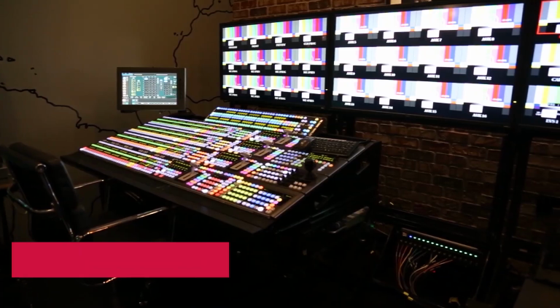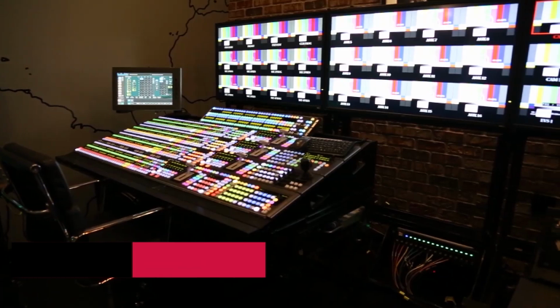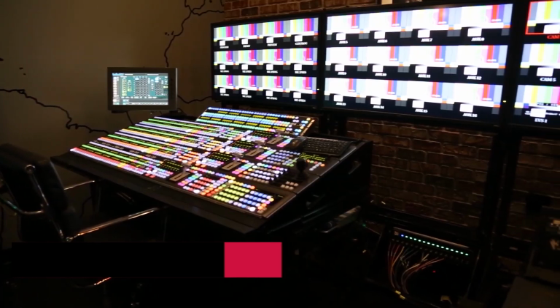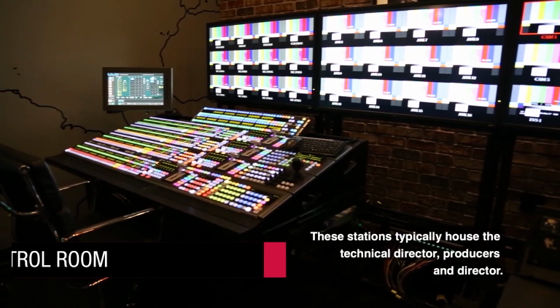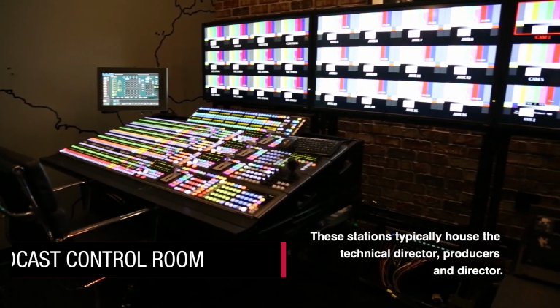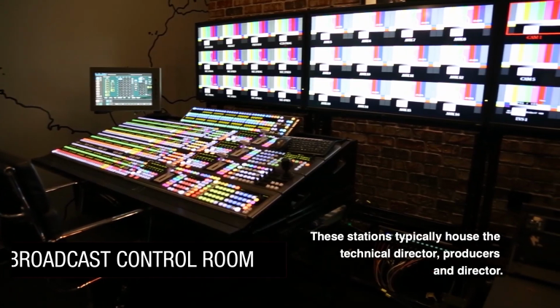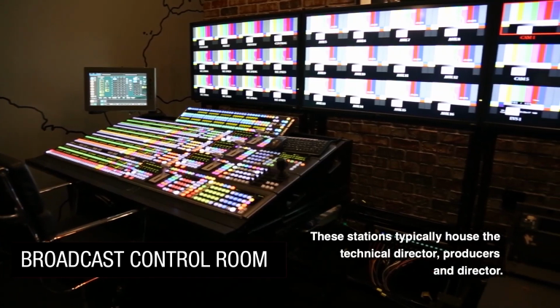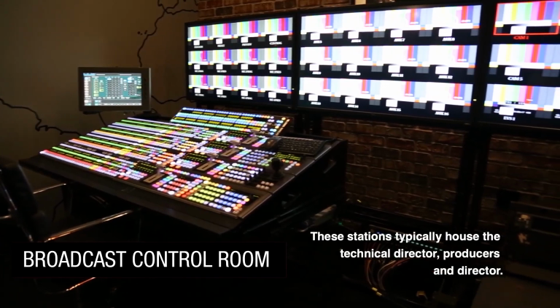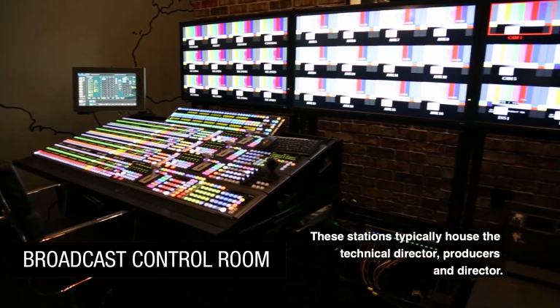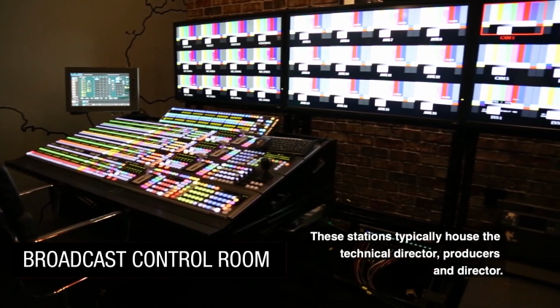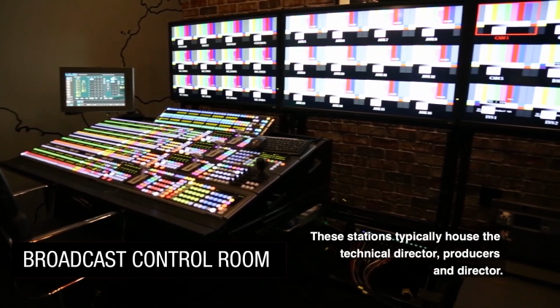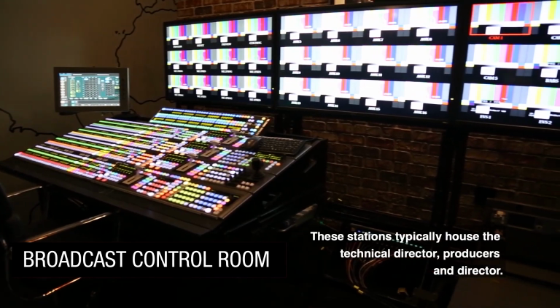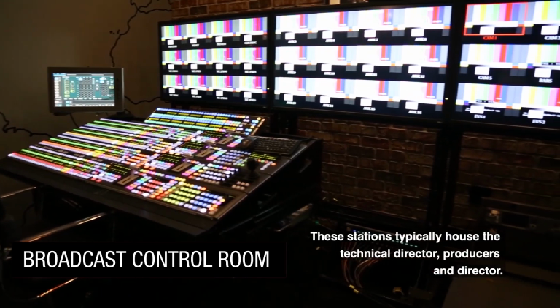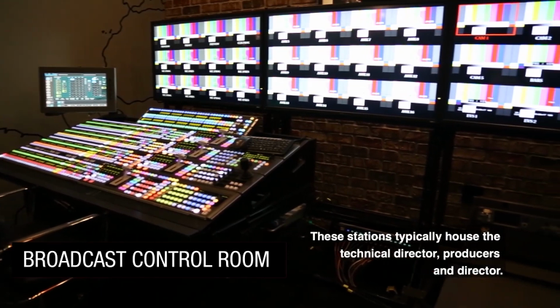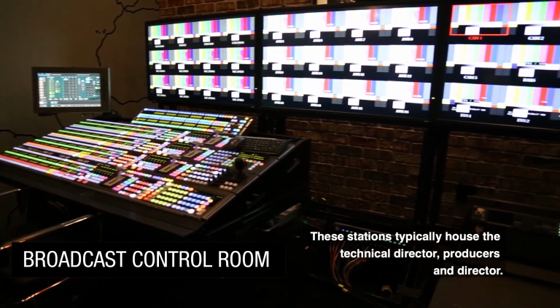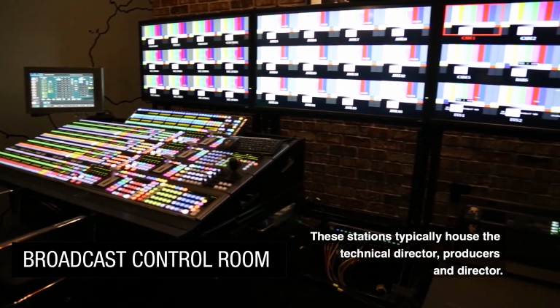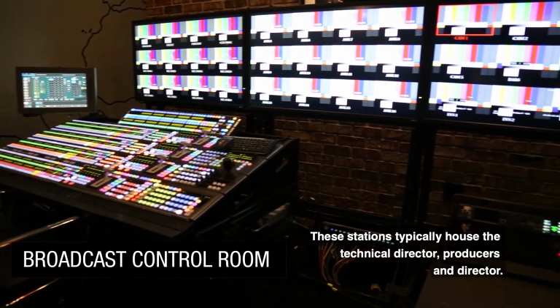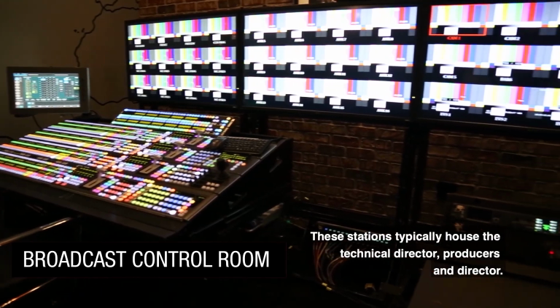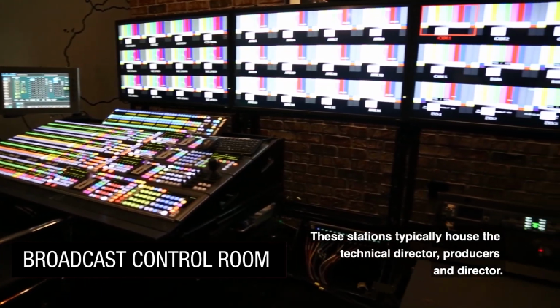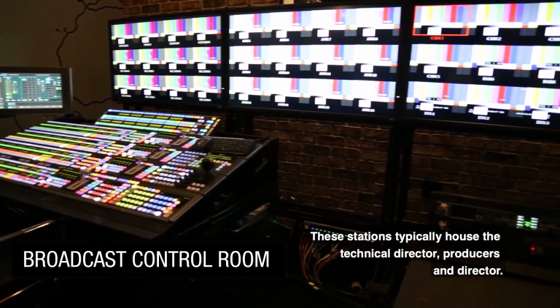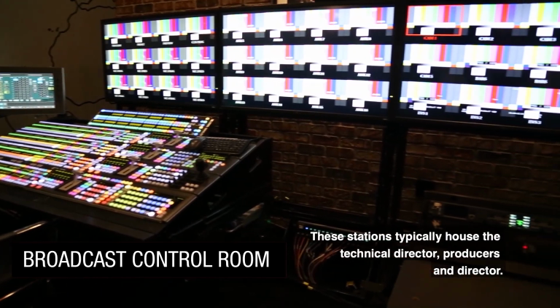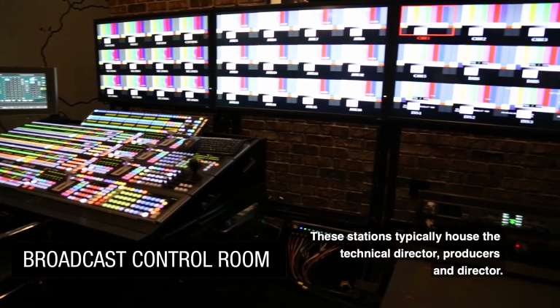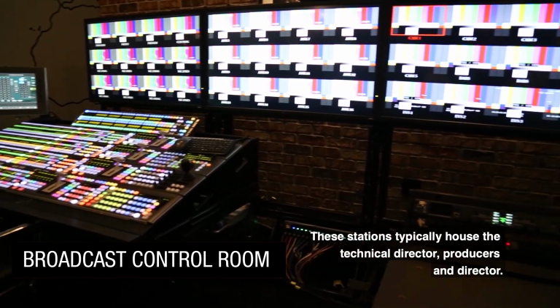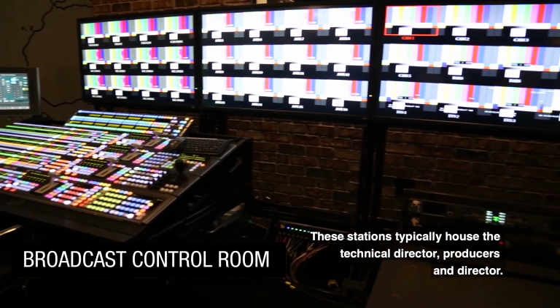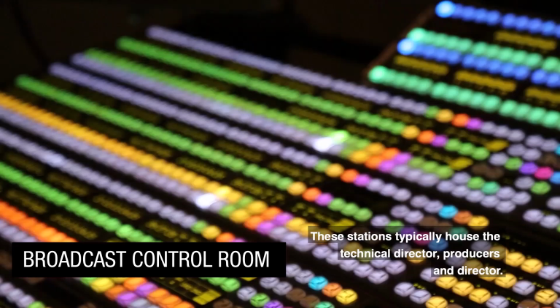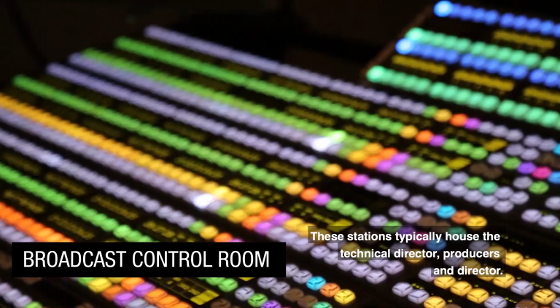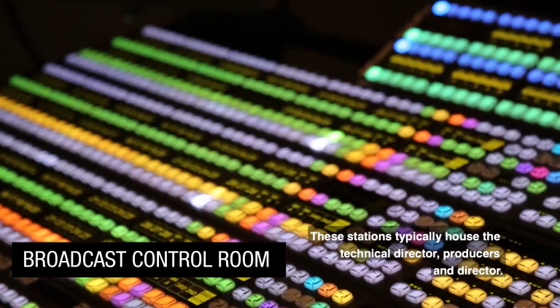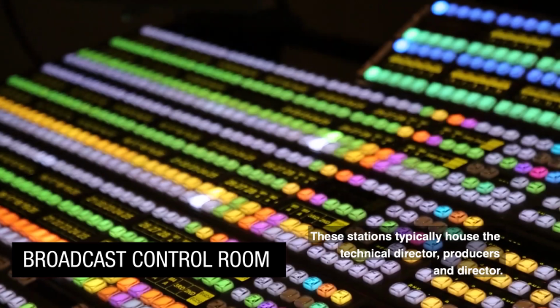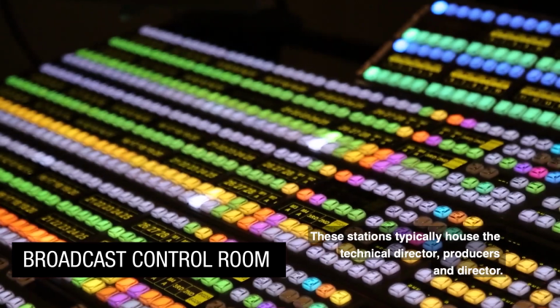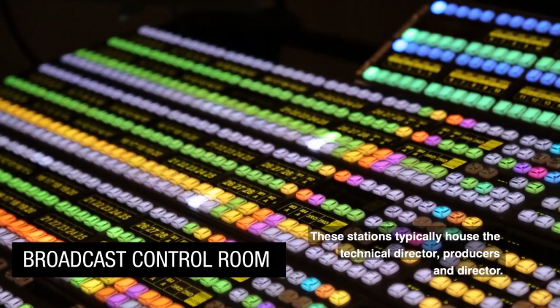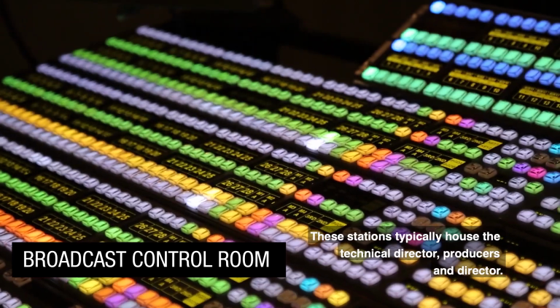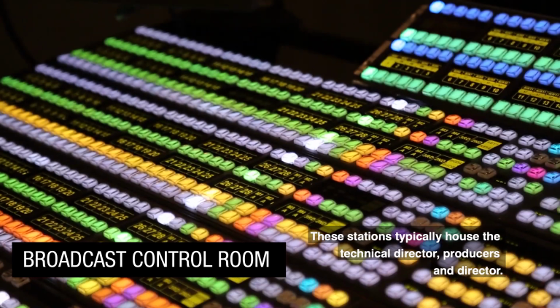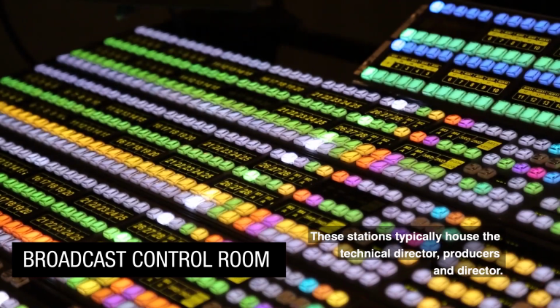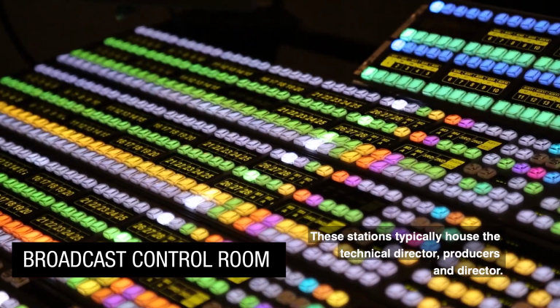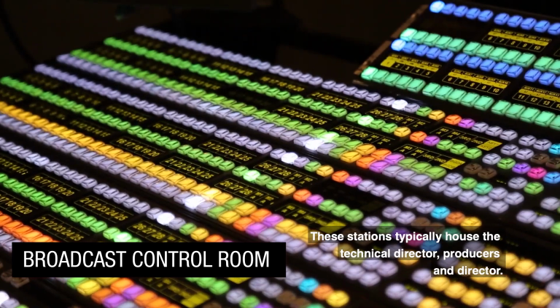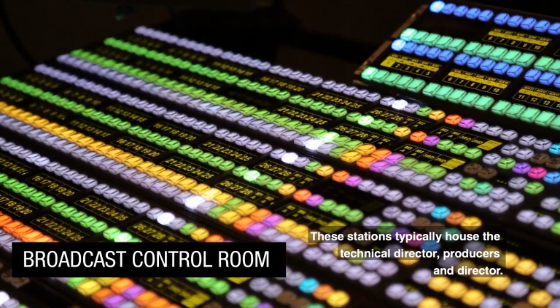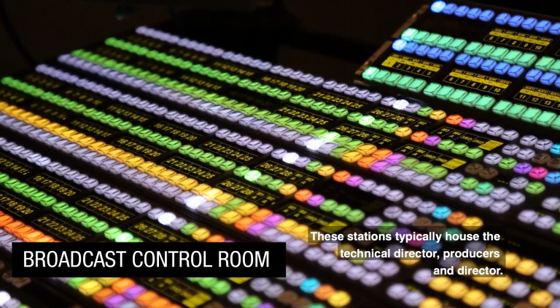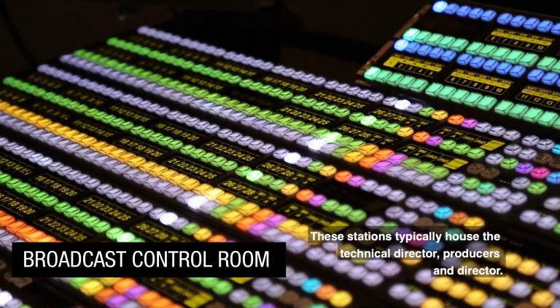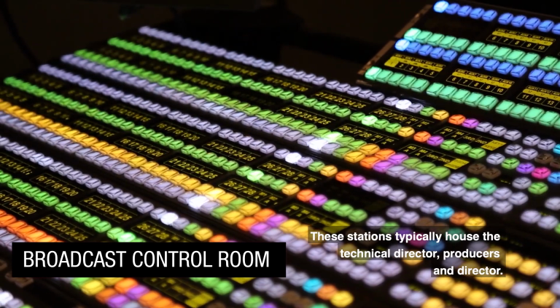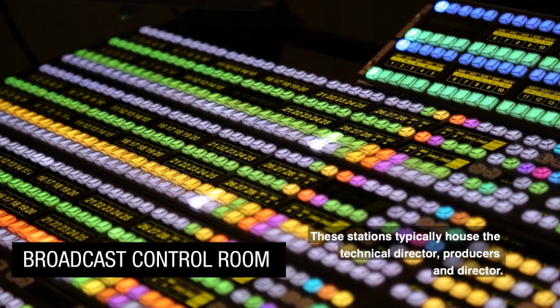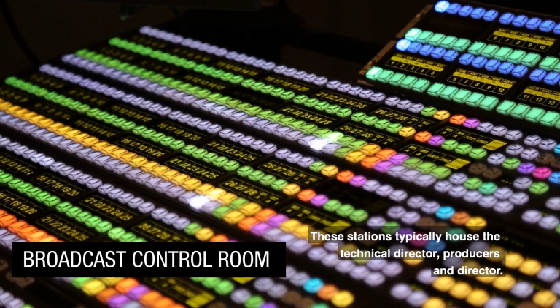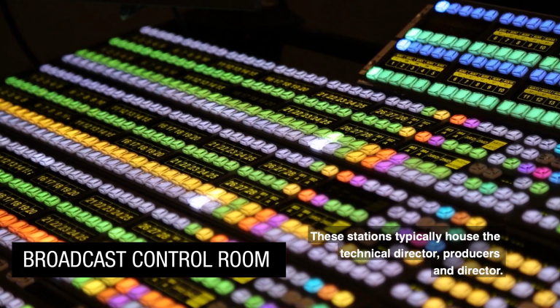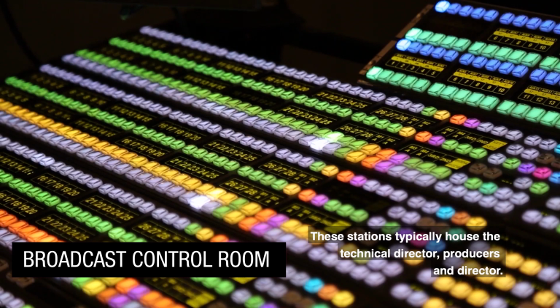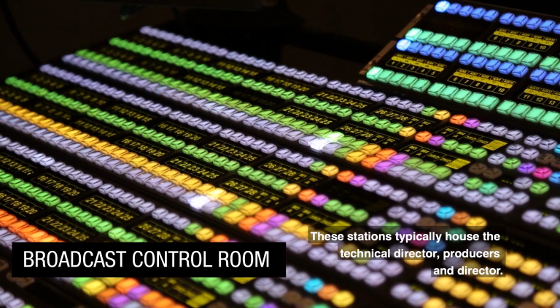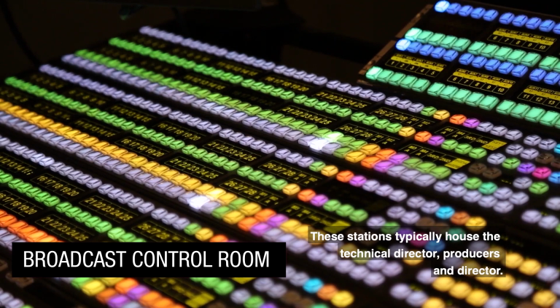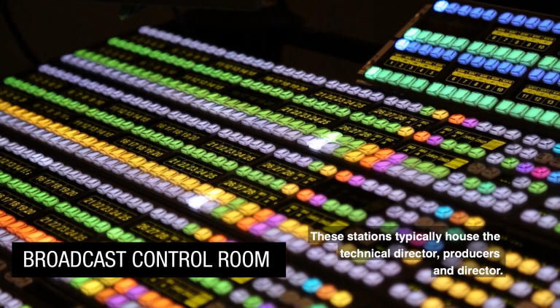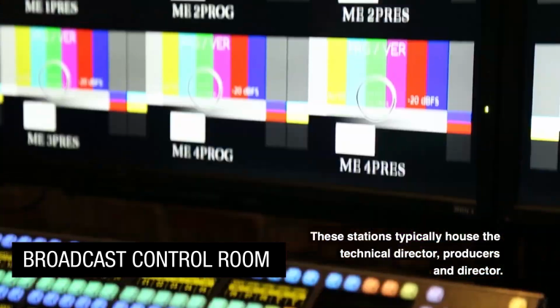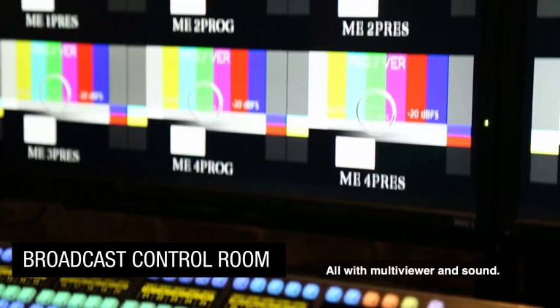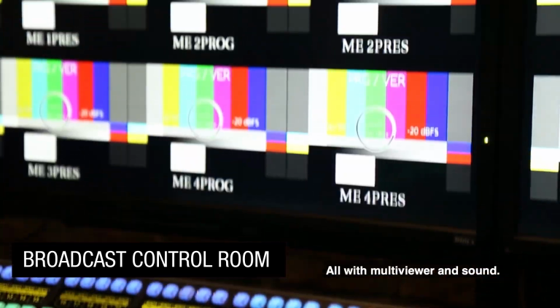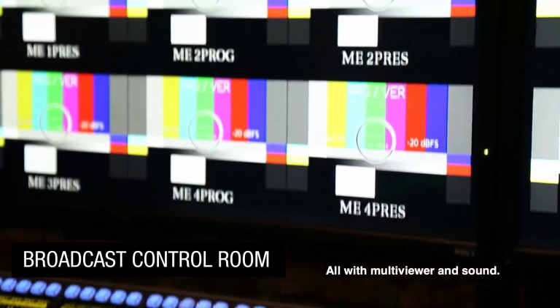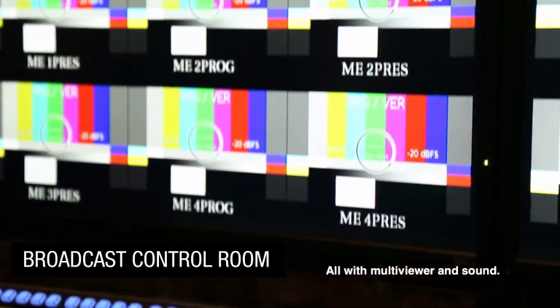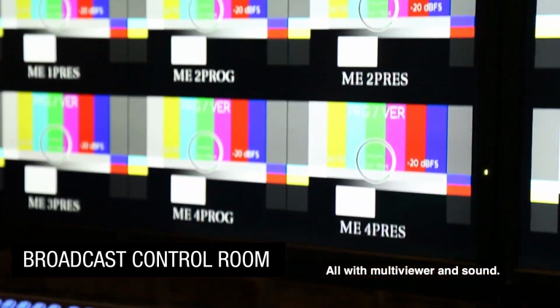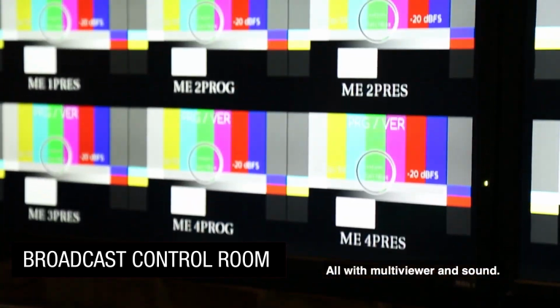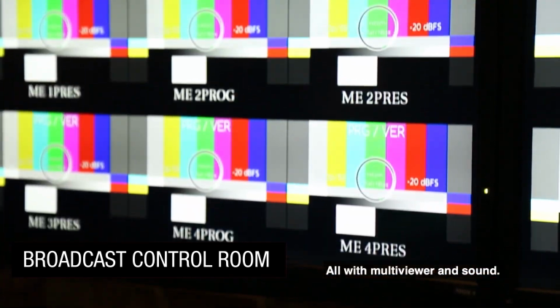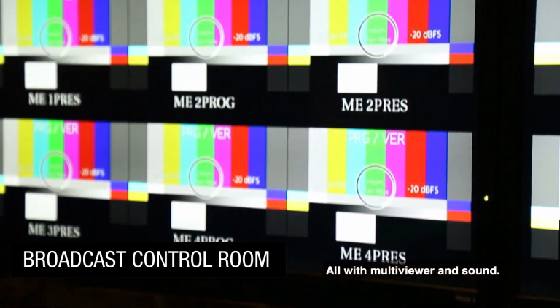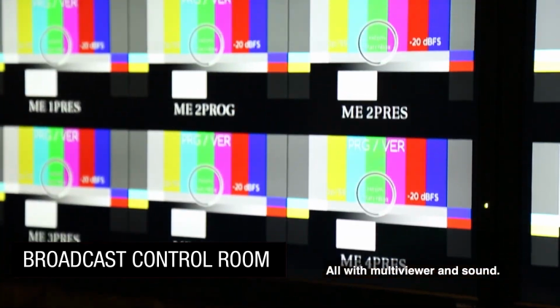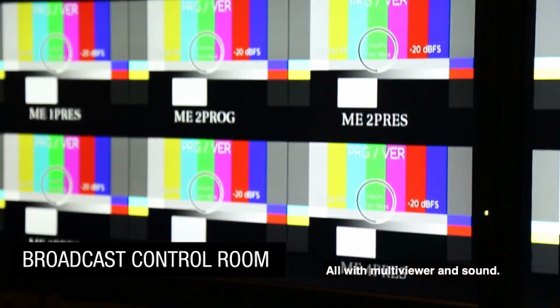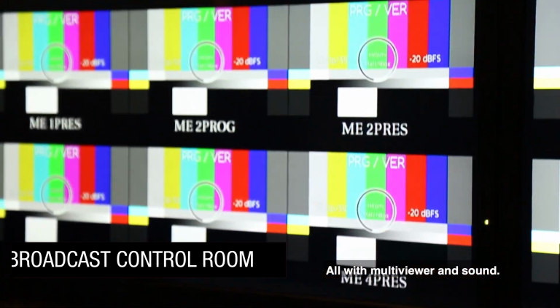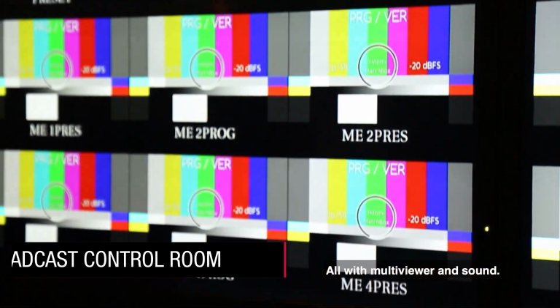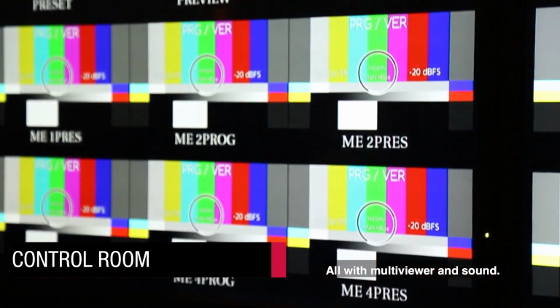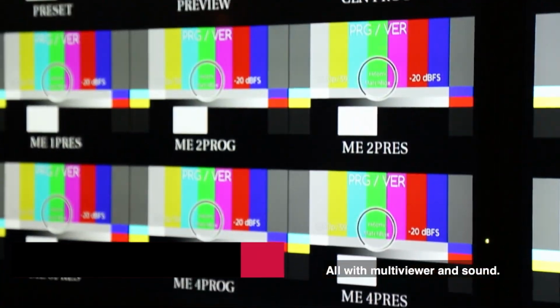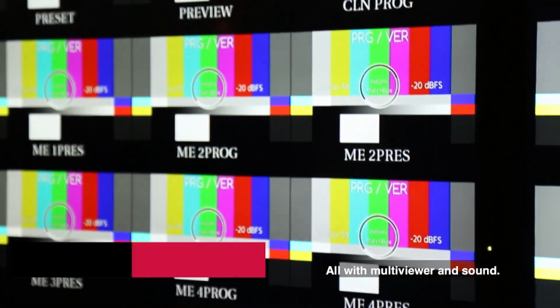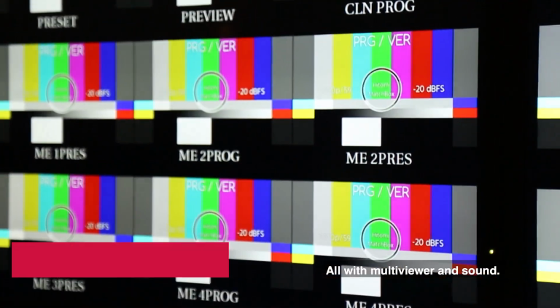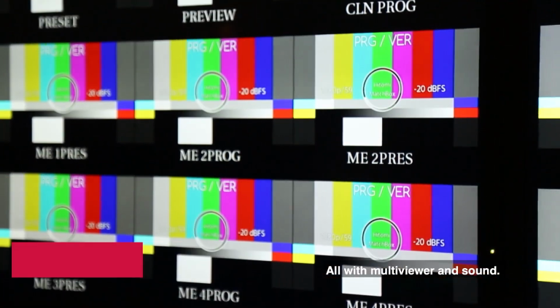These stations typically house the technical director, producers, and director, all with multi-viewer and sound.